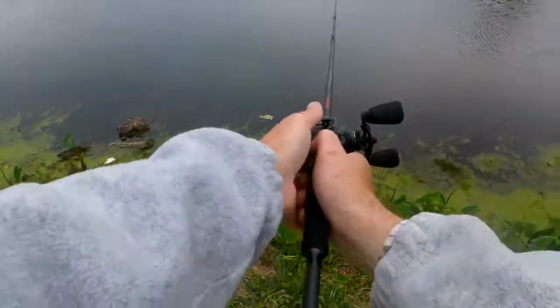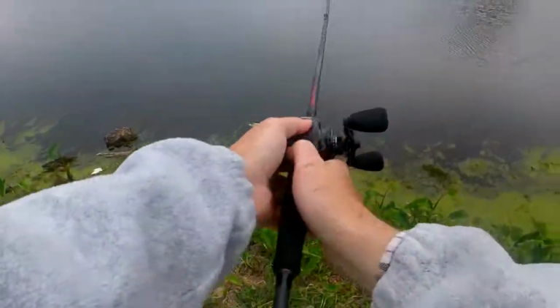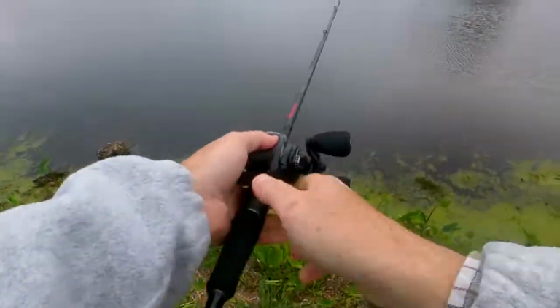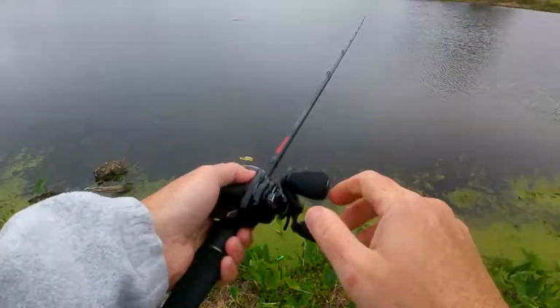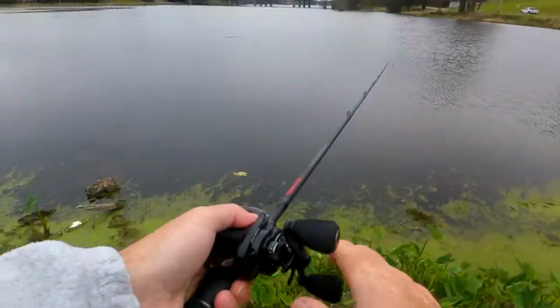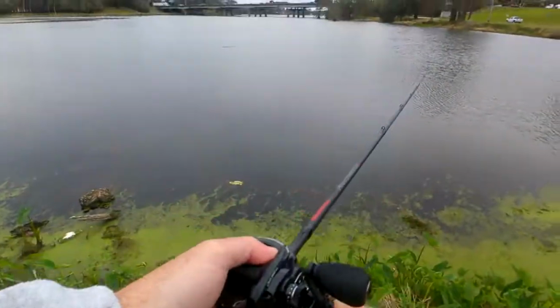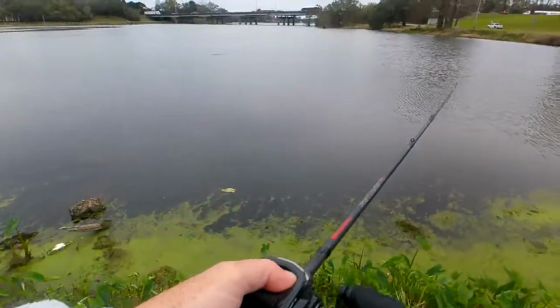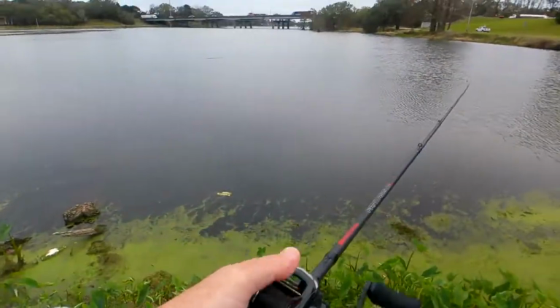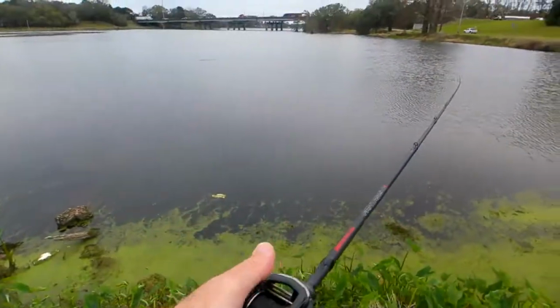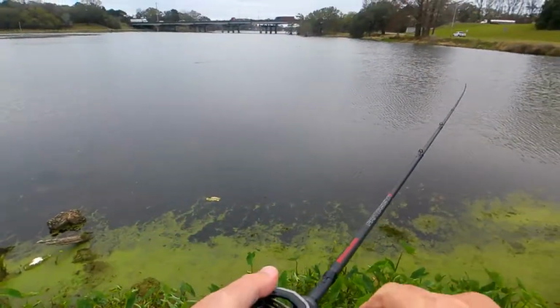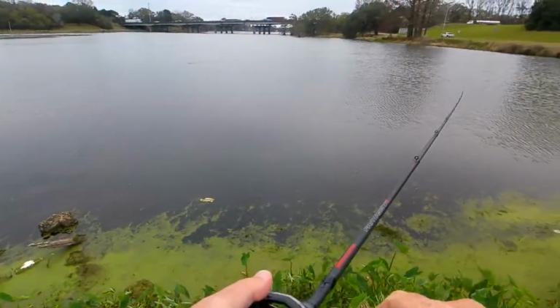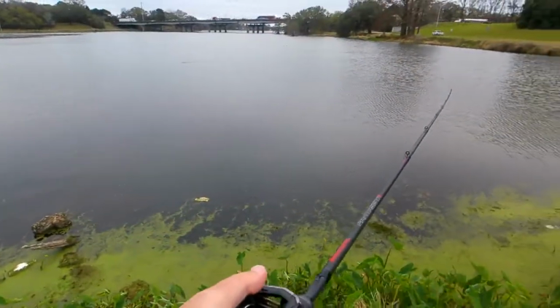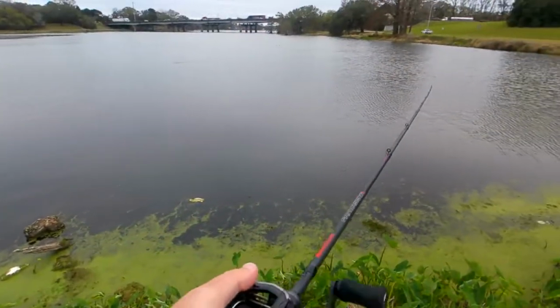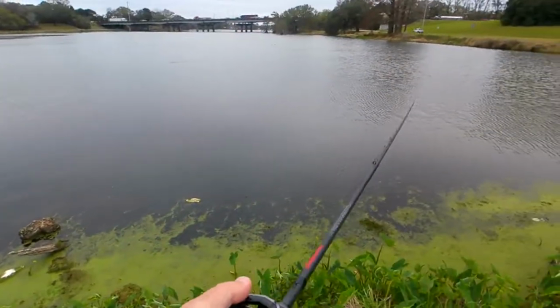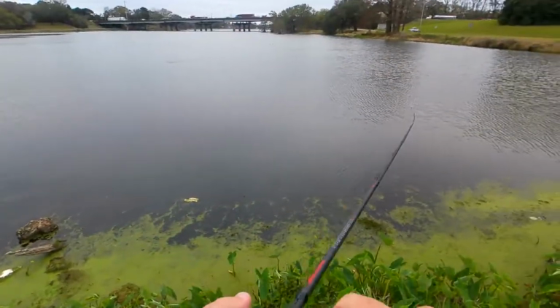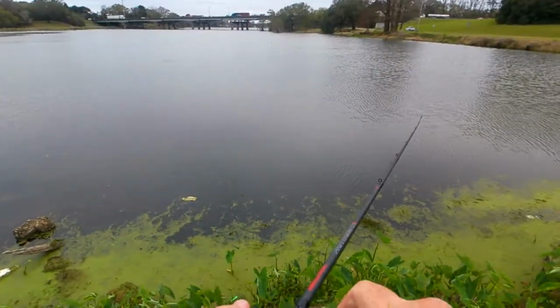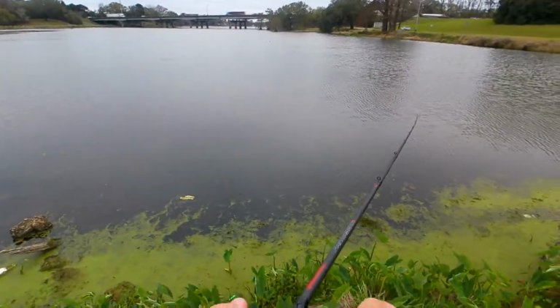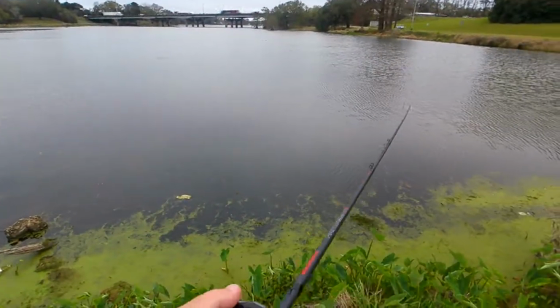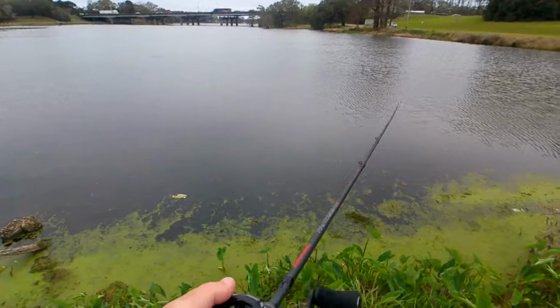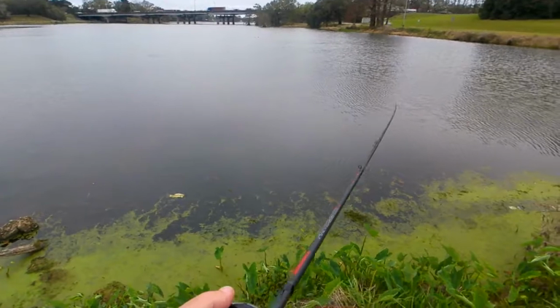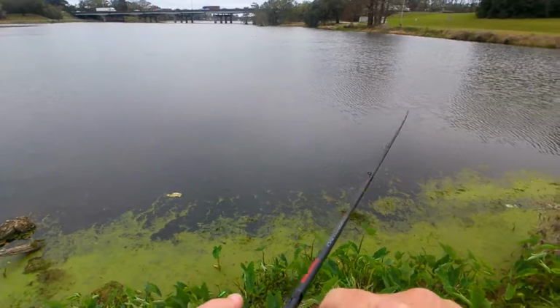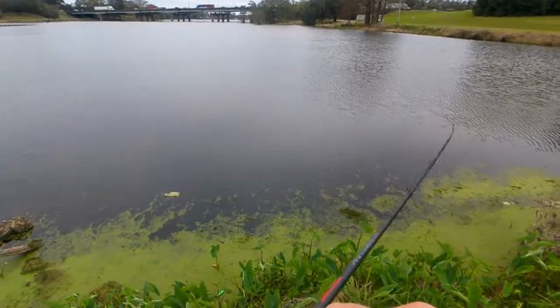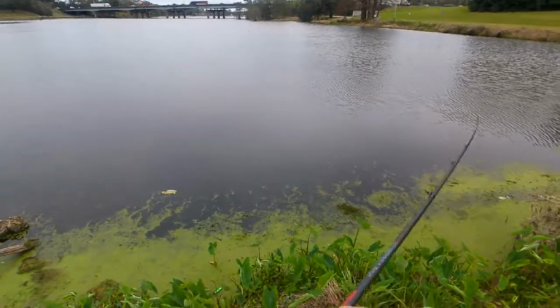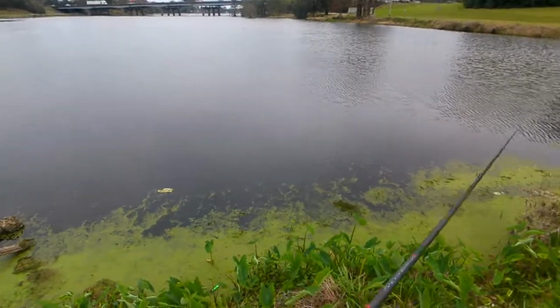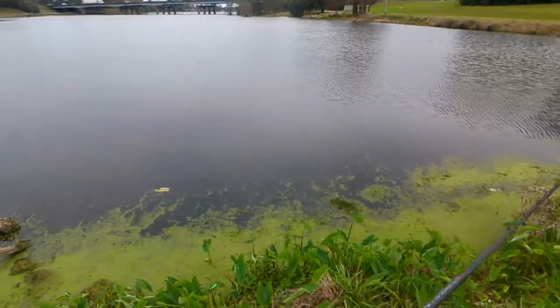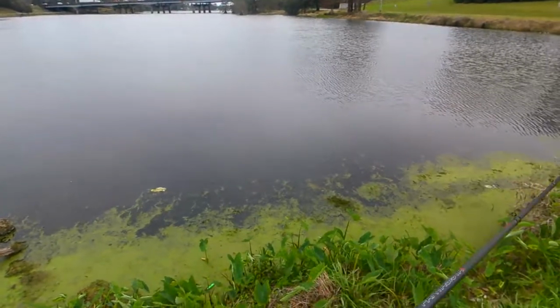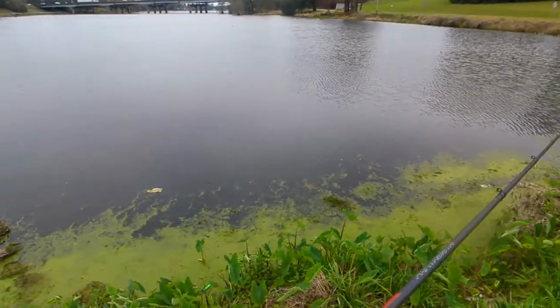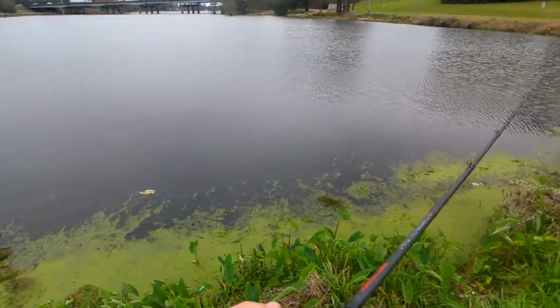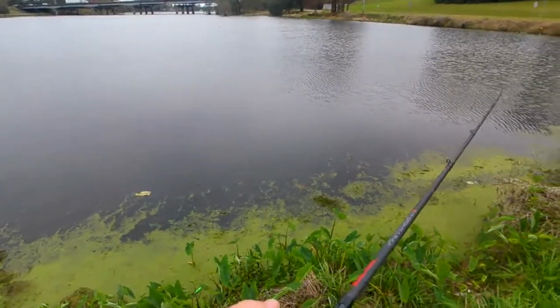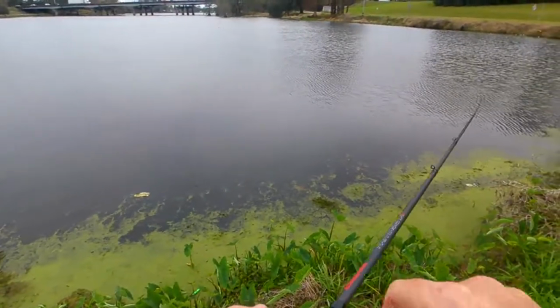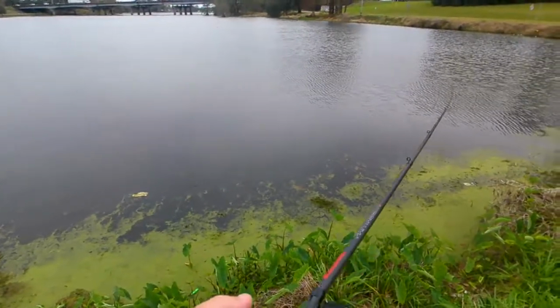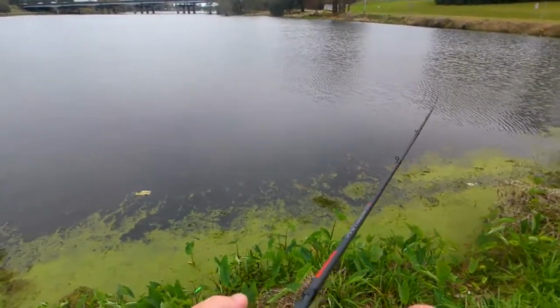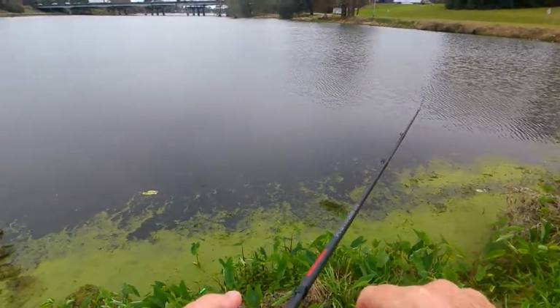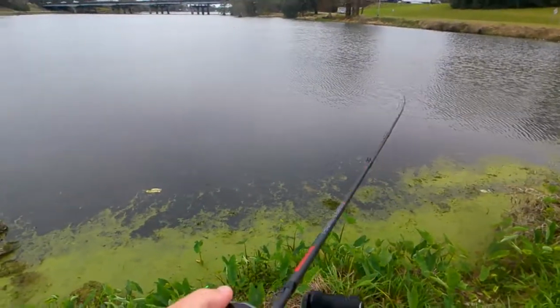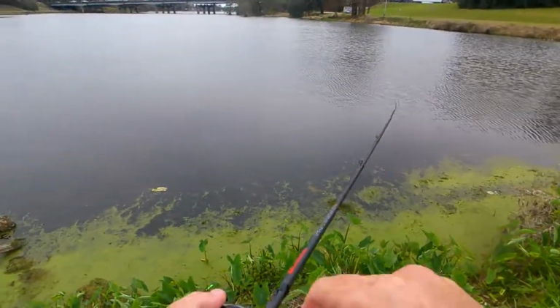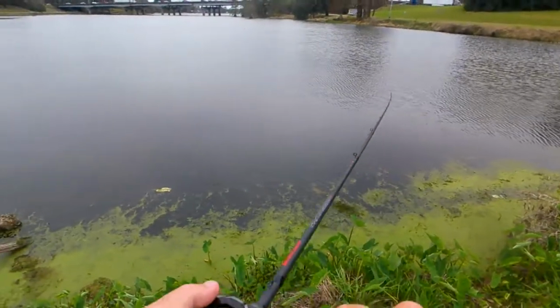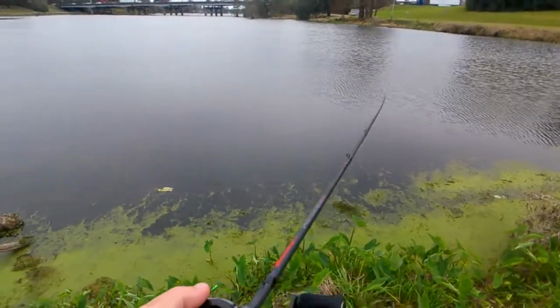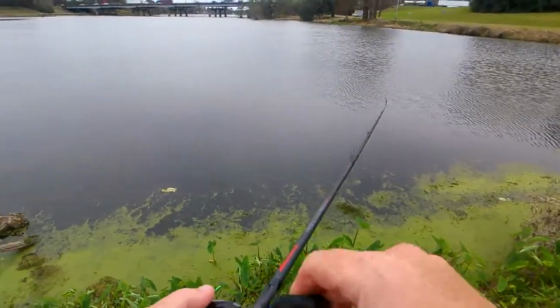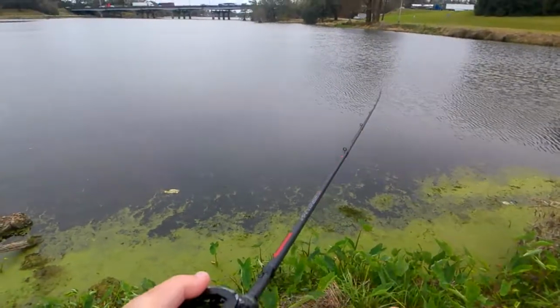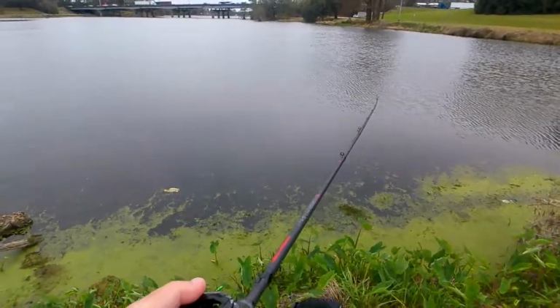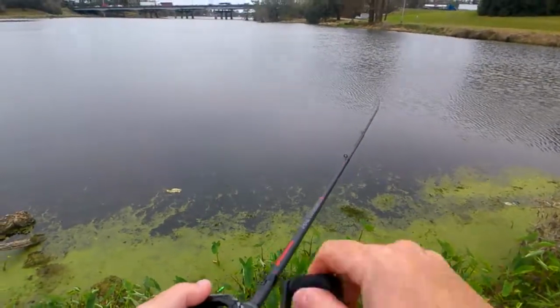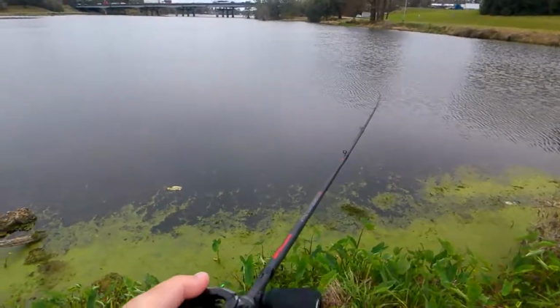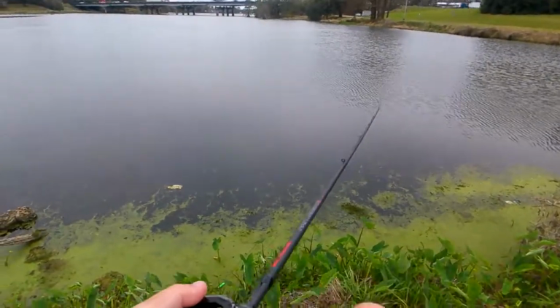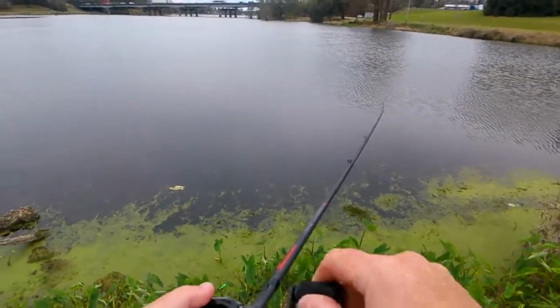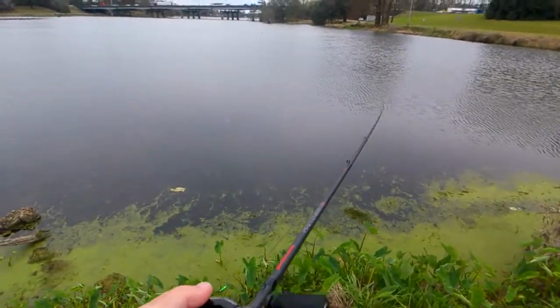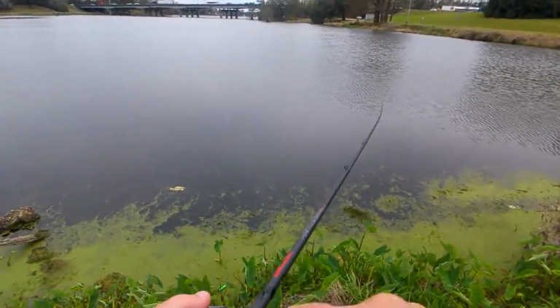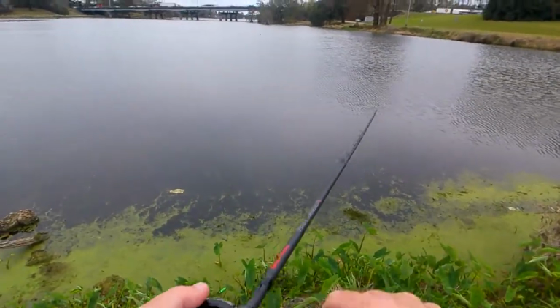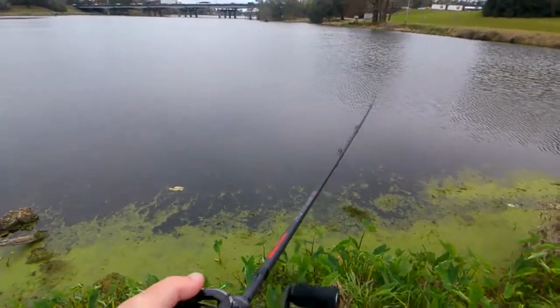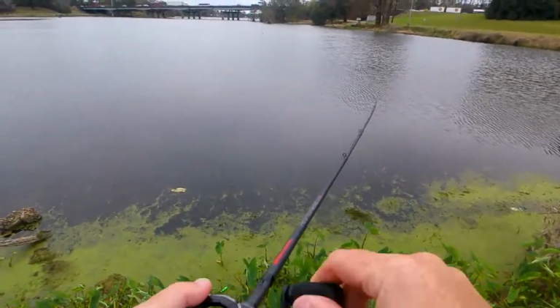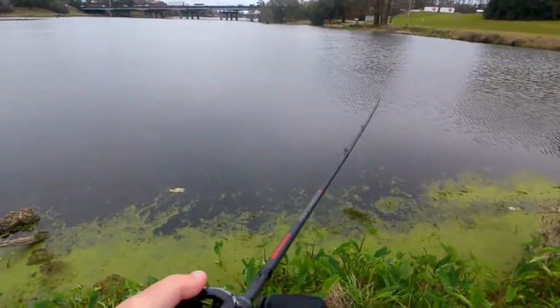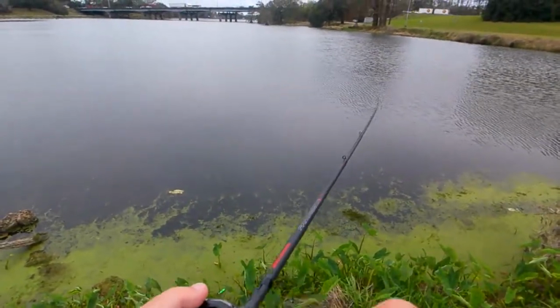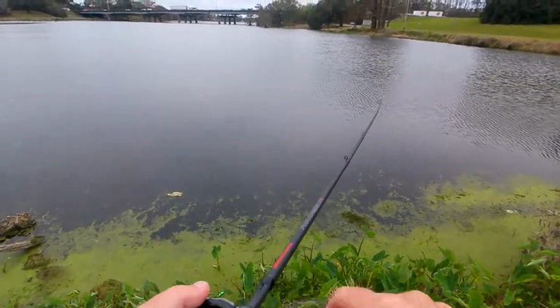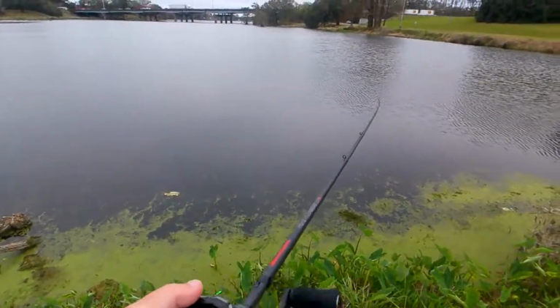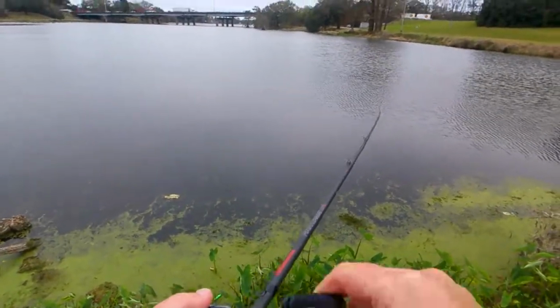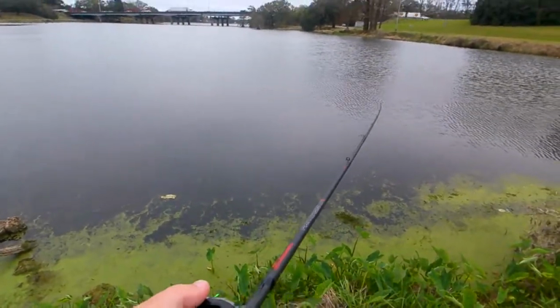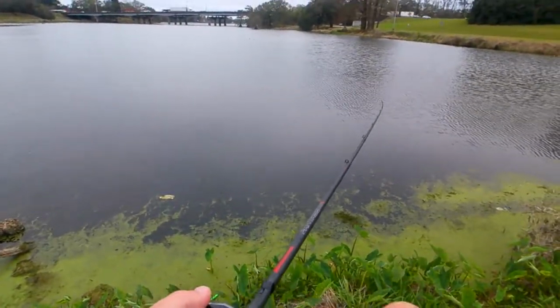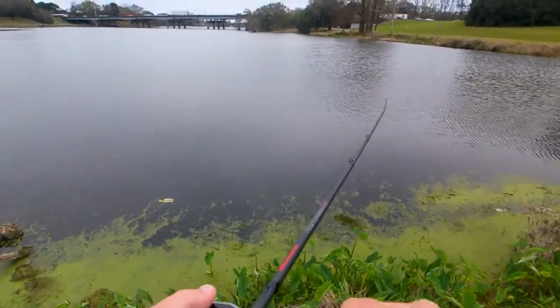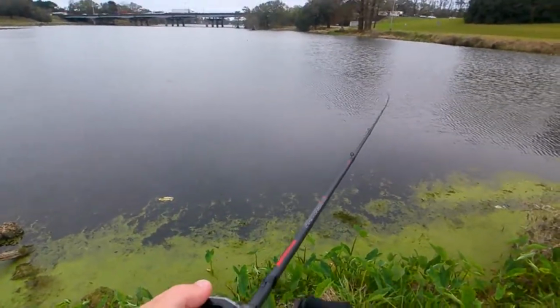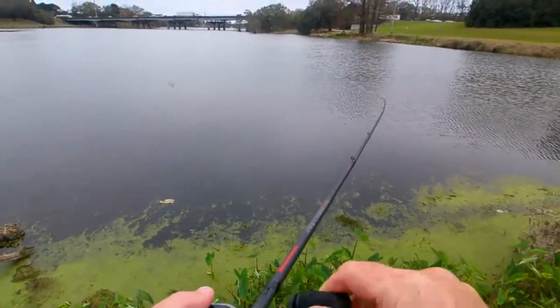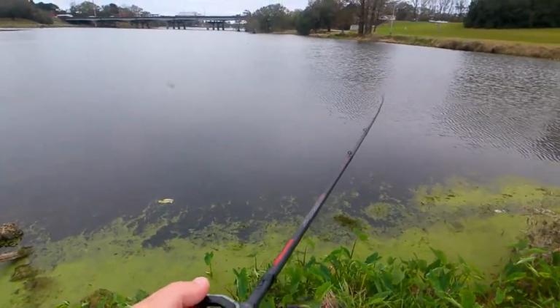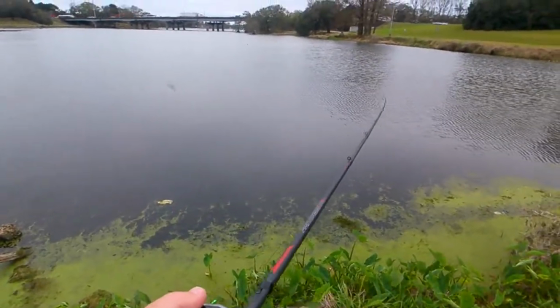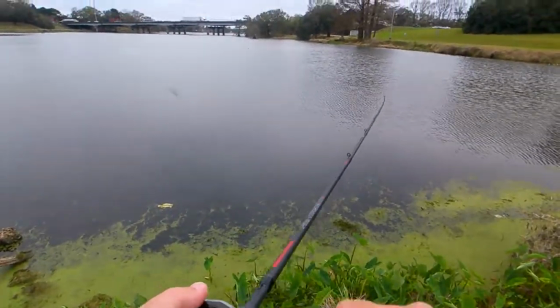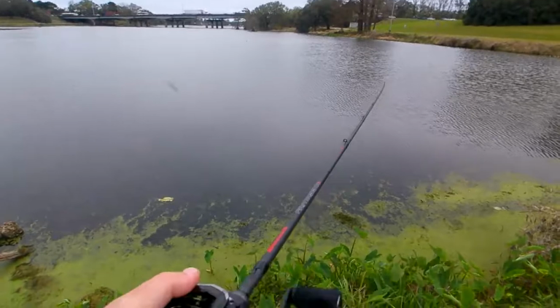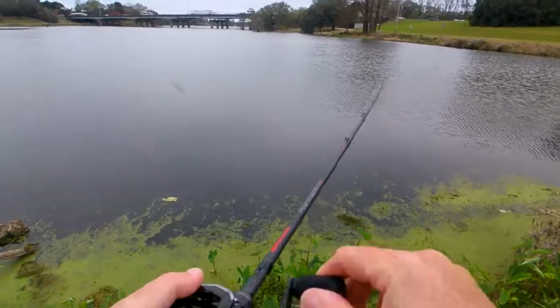This cold front really seems to have shut down the fish. I'm probably just going to head to the house and come back a little bit later when it warms up a little bit.